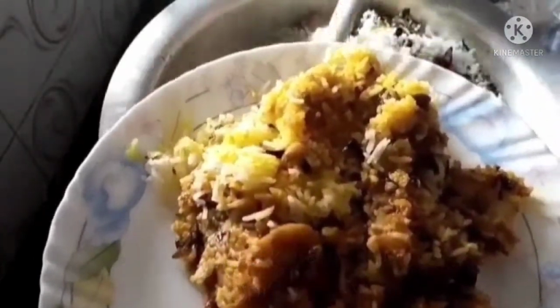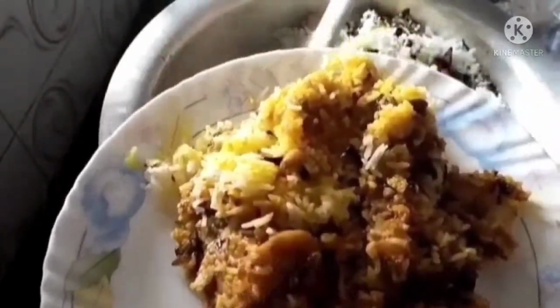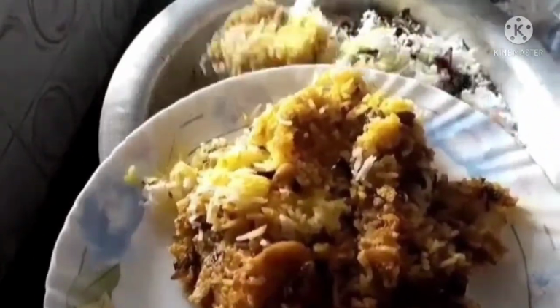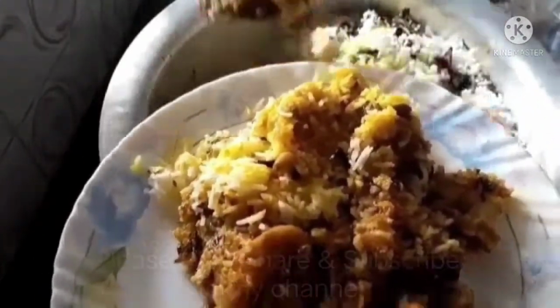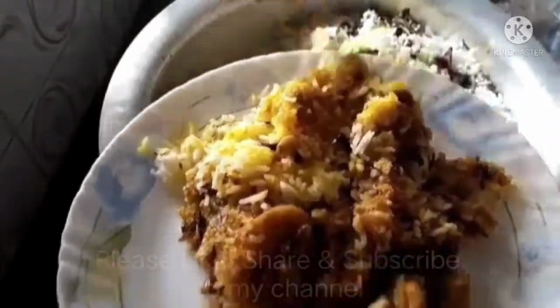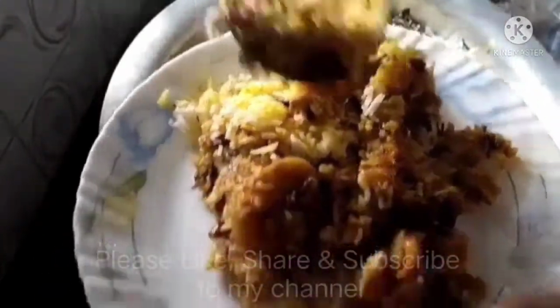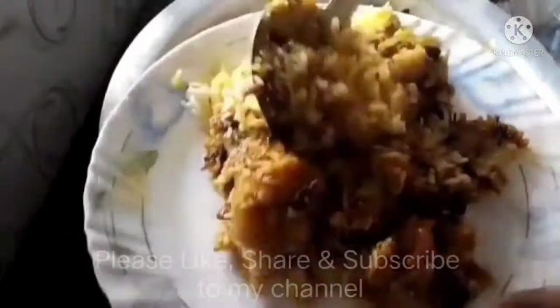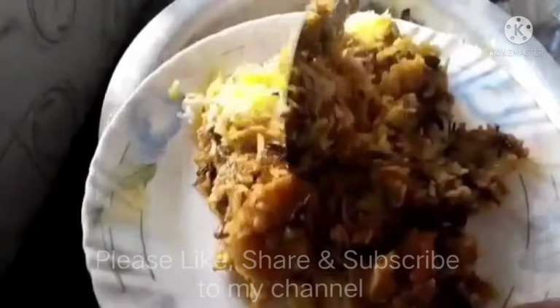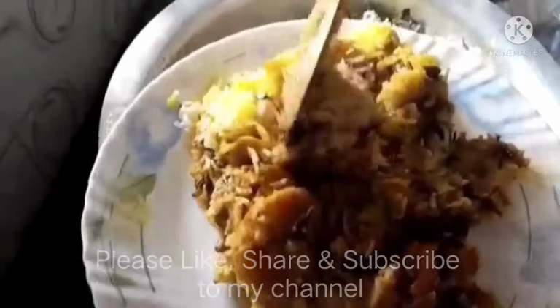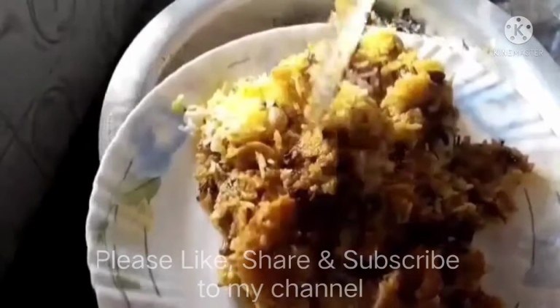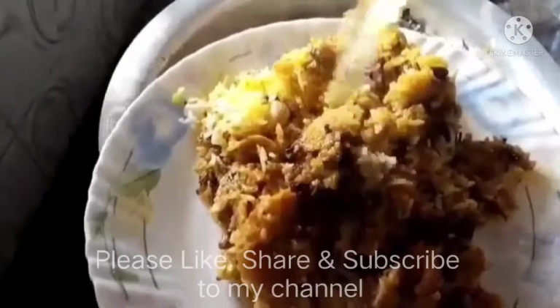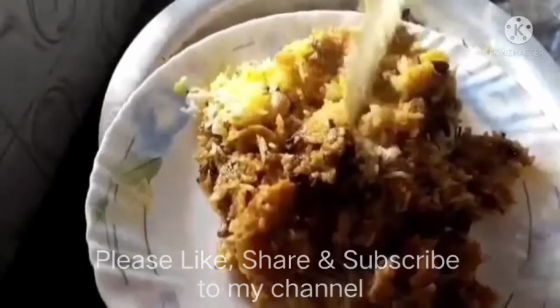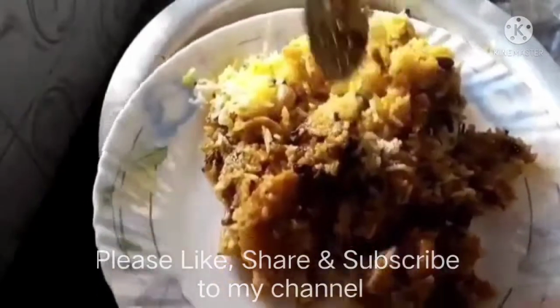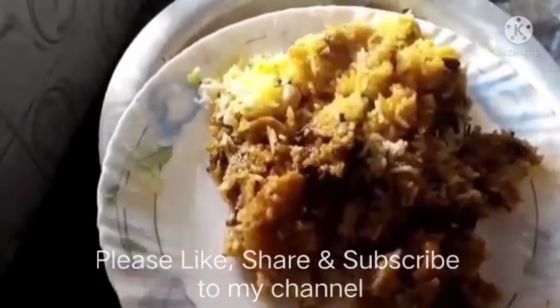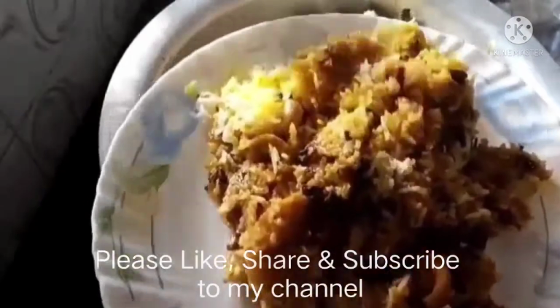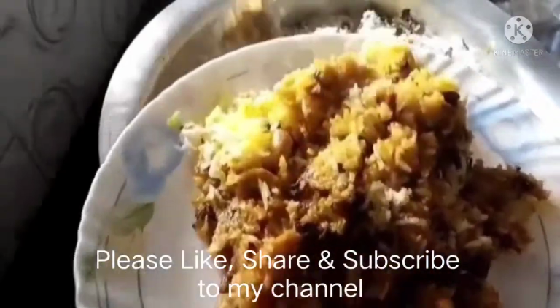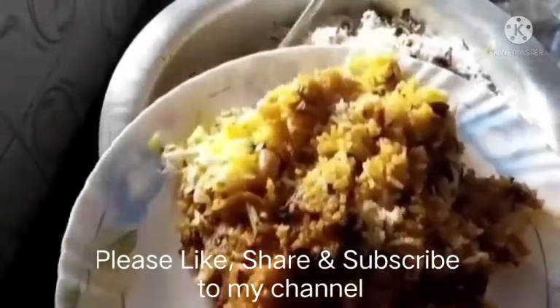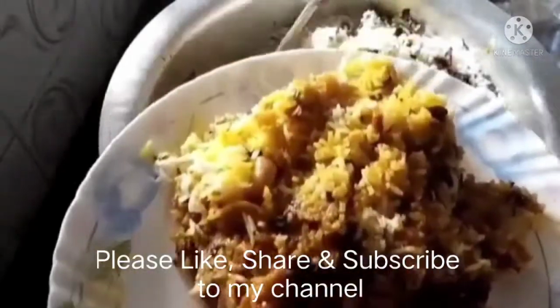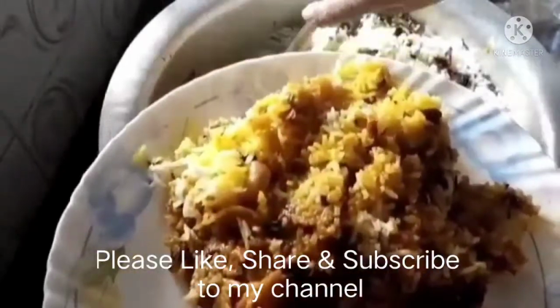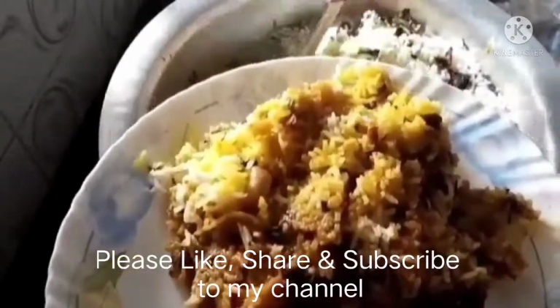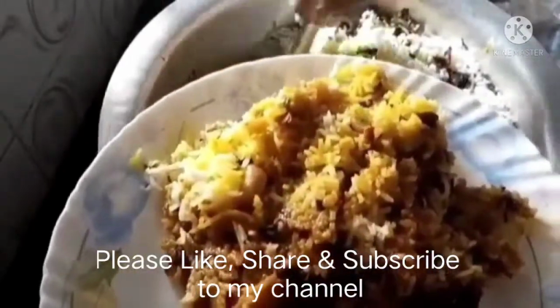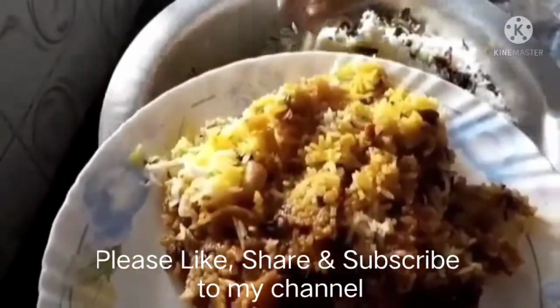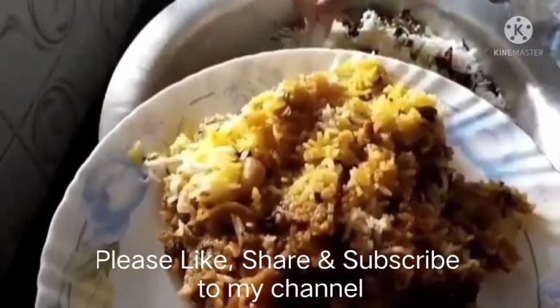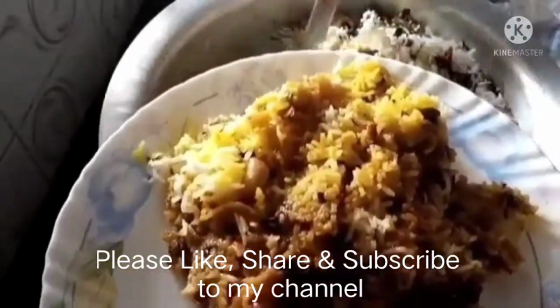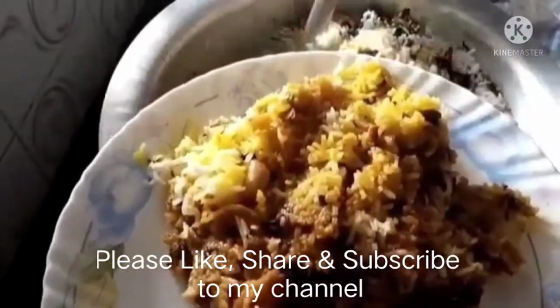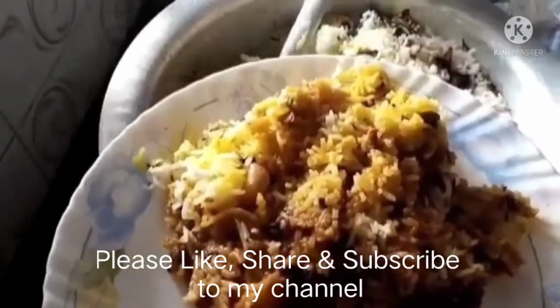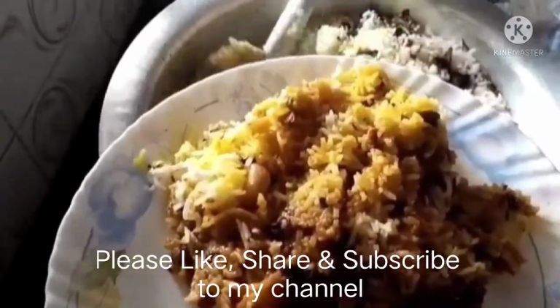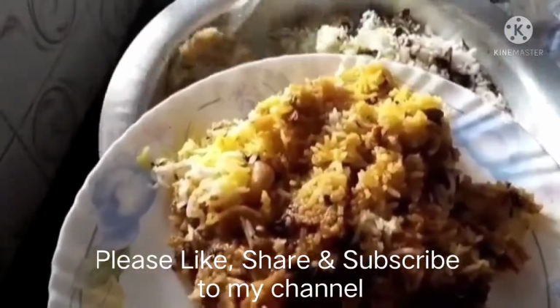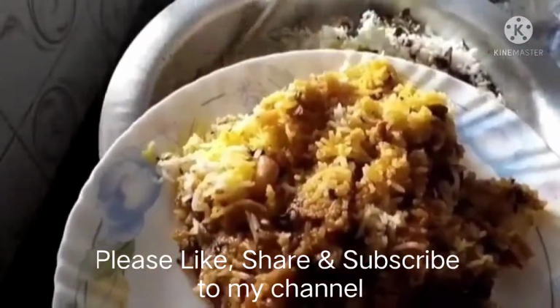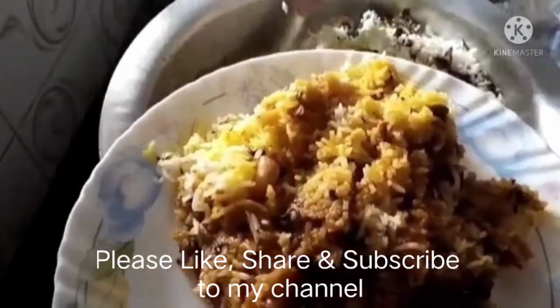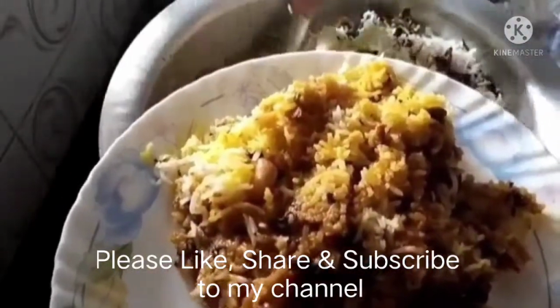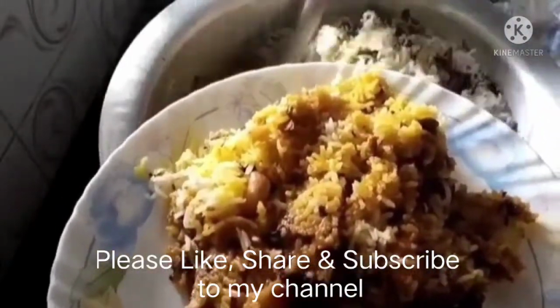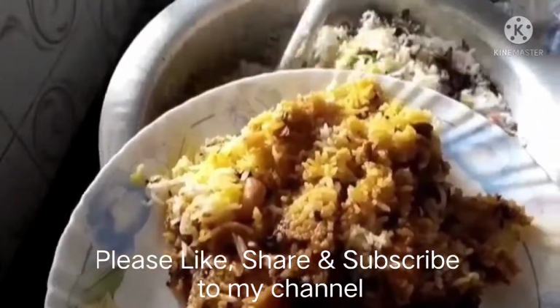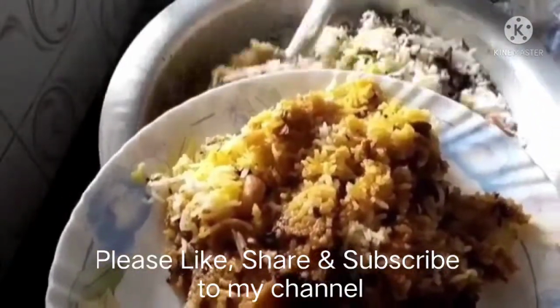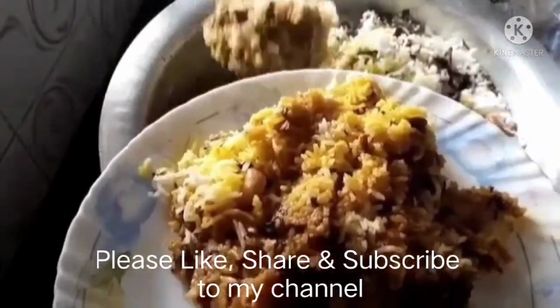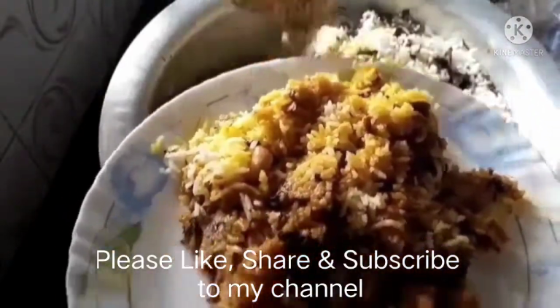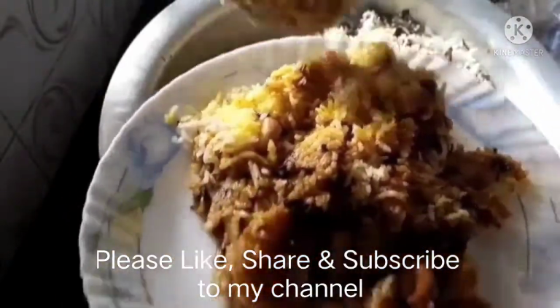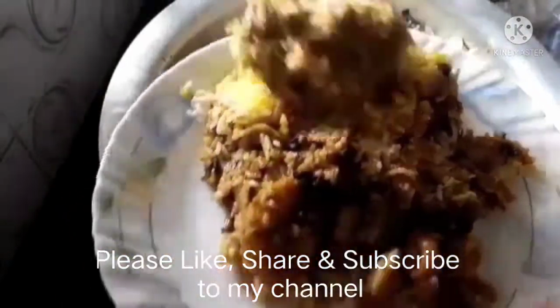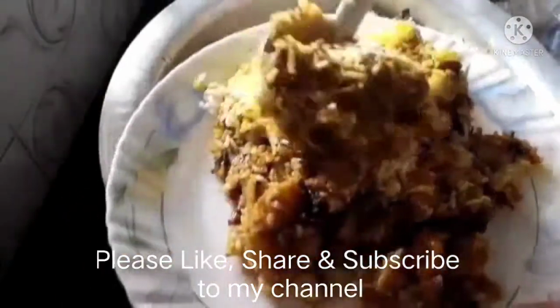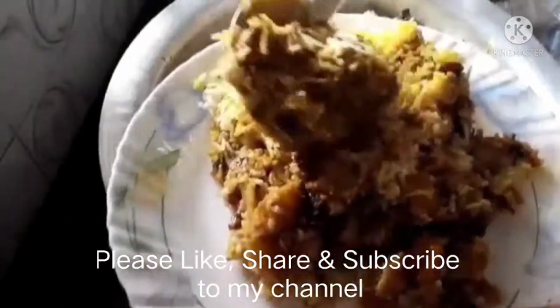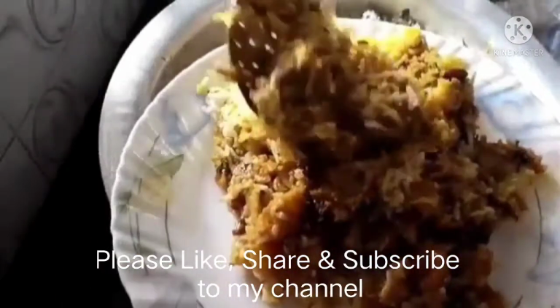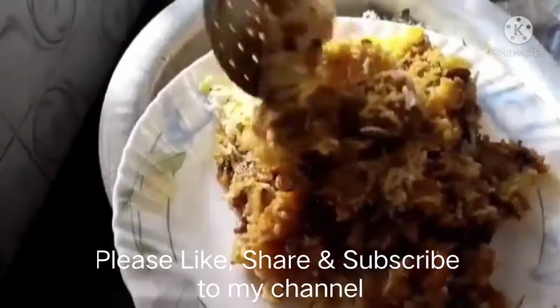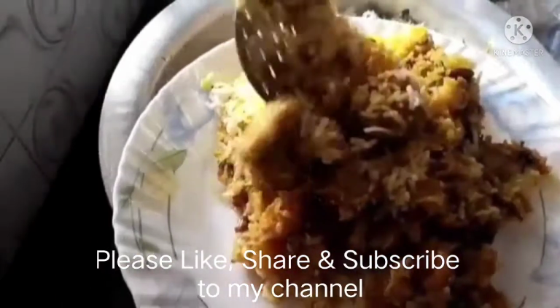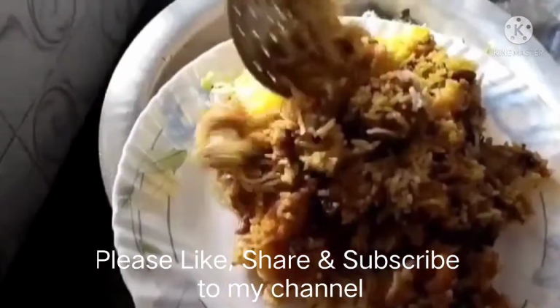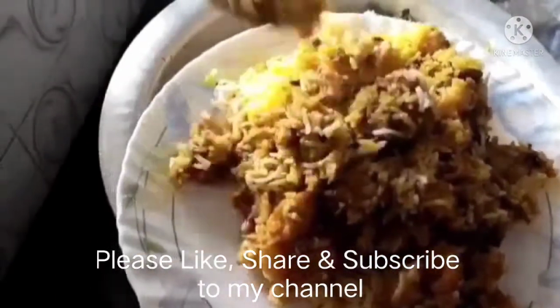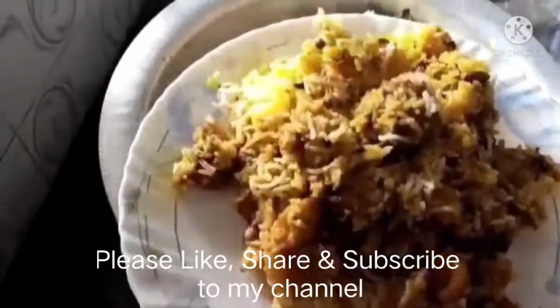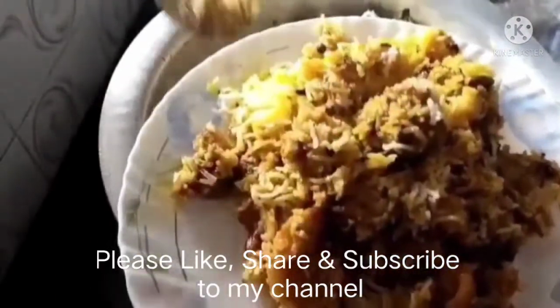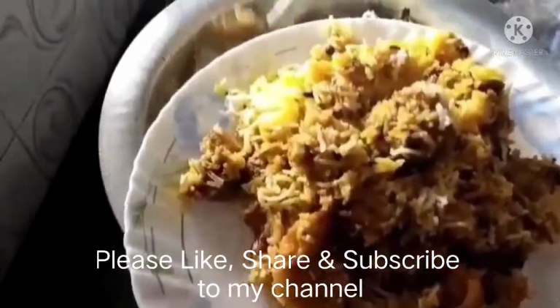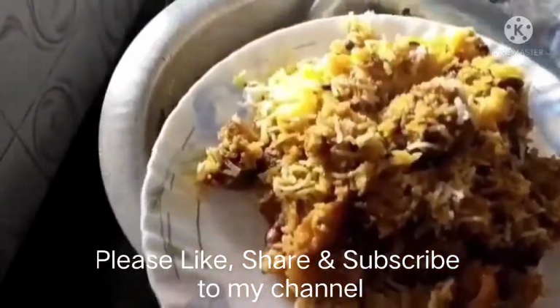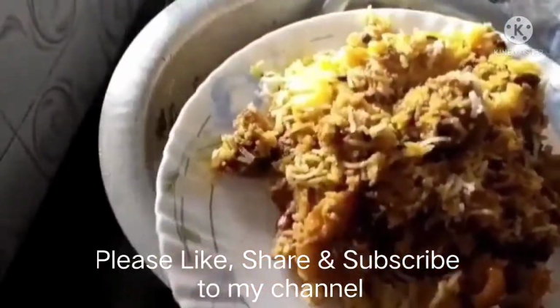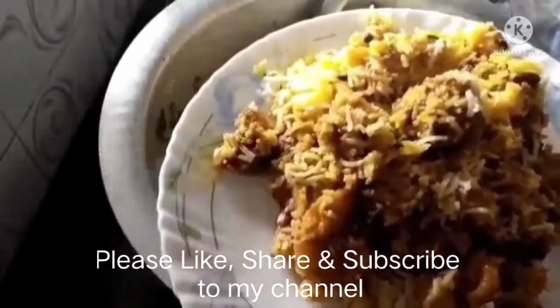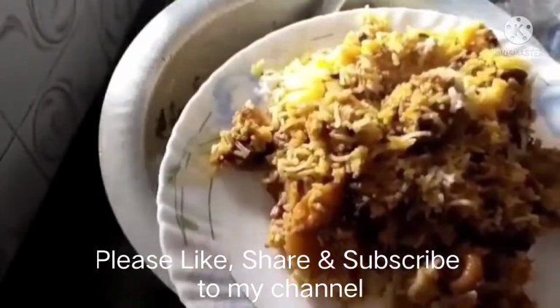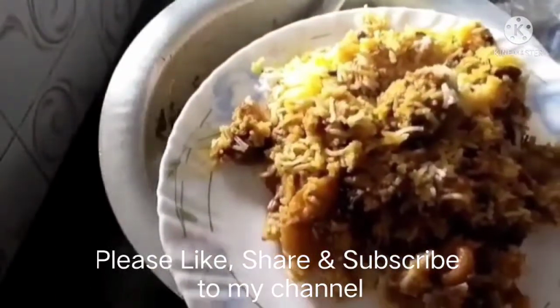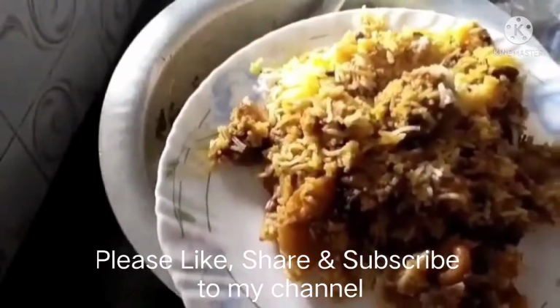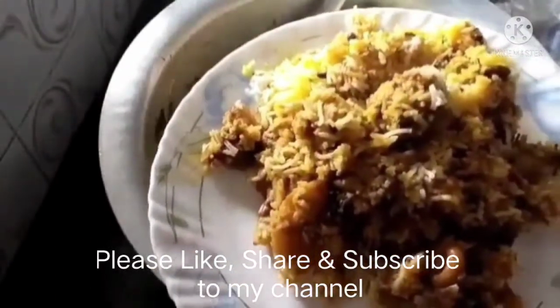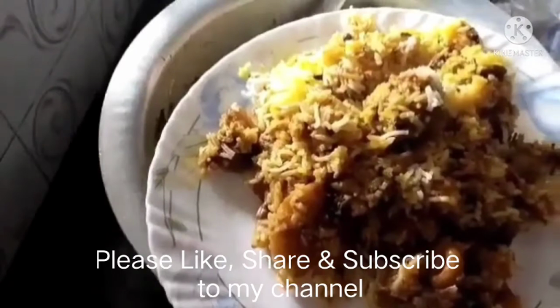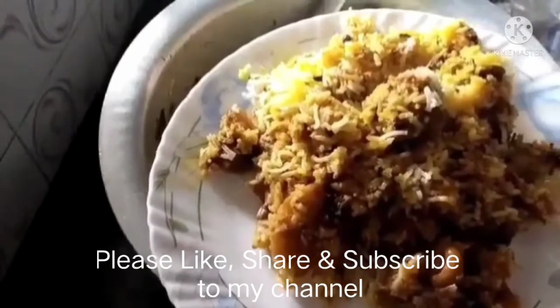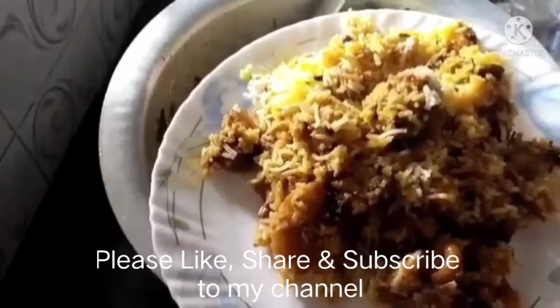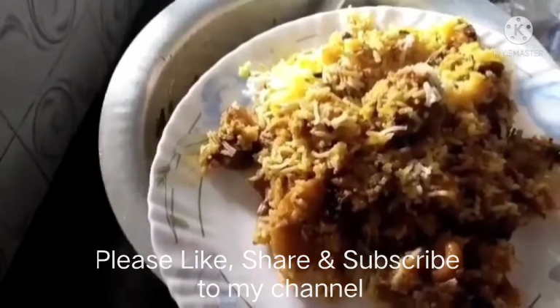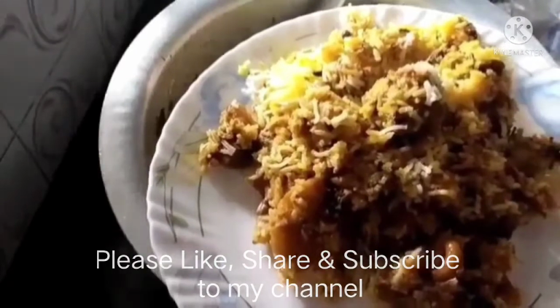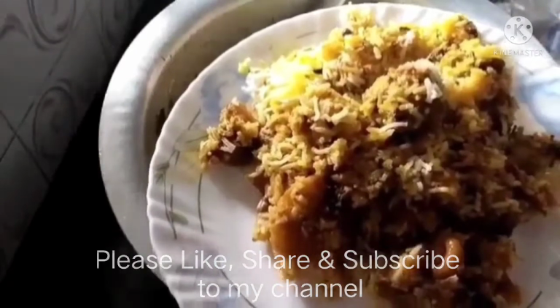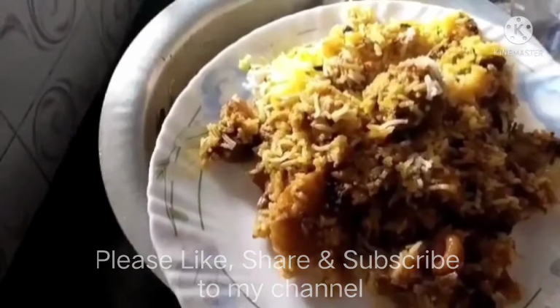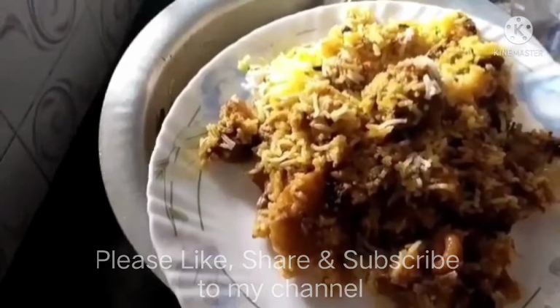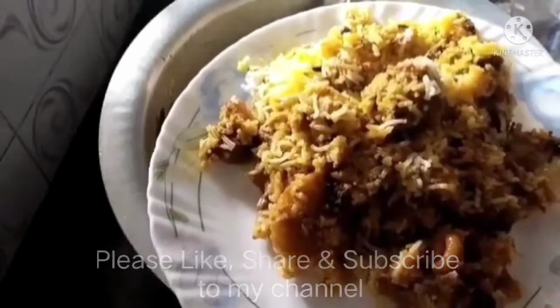तुम्हाला जर माझा व्हिडिओ आवडला असेल तर Like, Share आणि Subscribe जरूर करा. धन्यवाद!